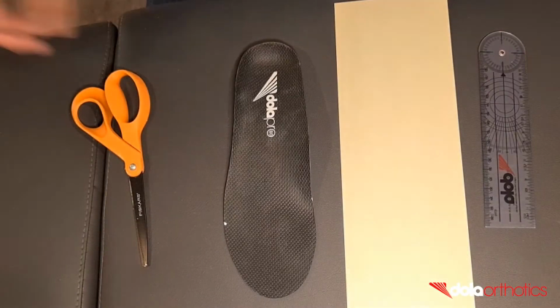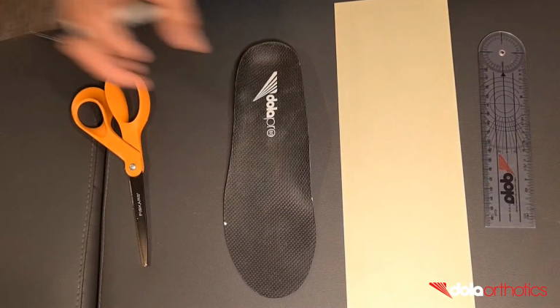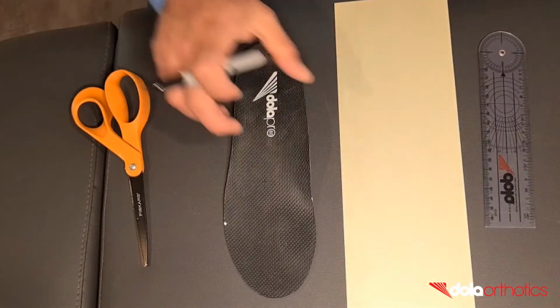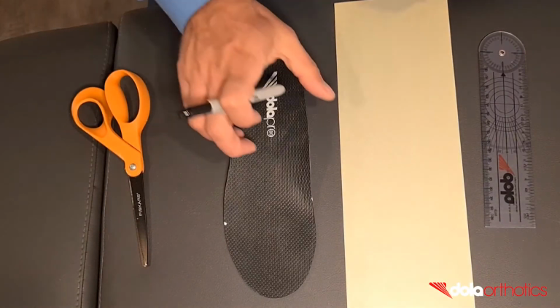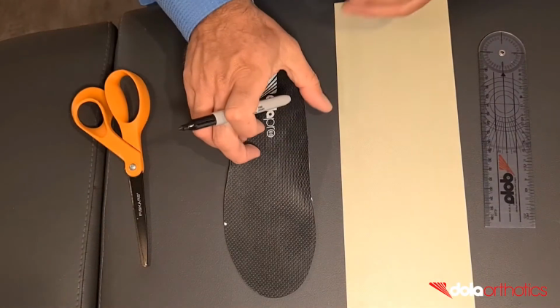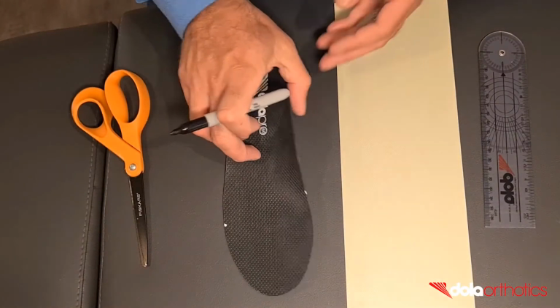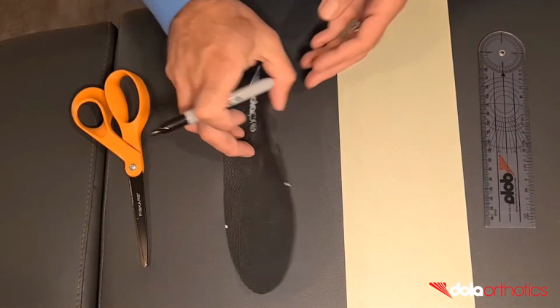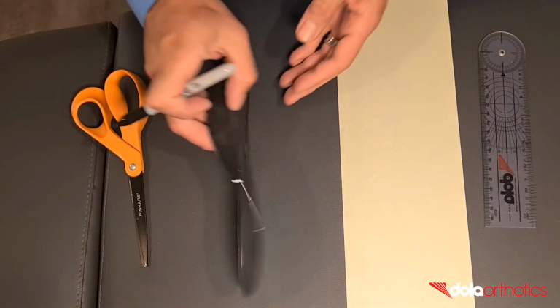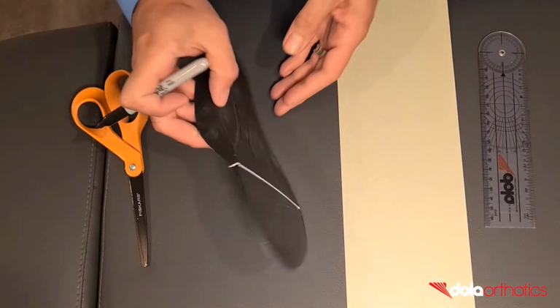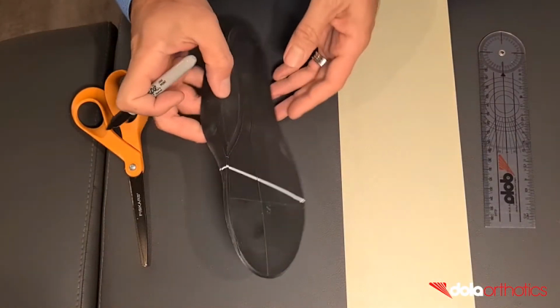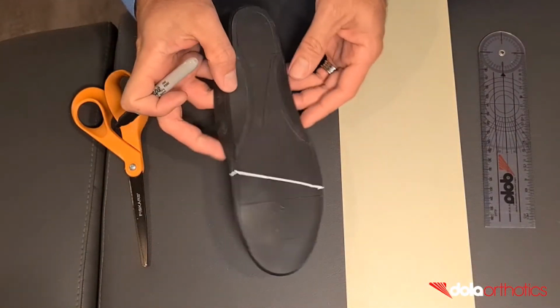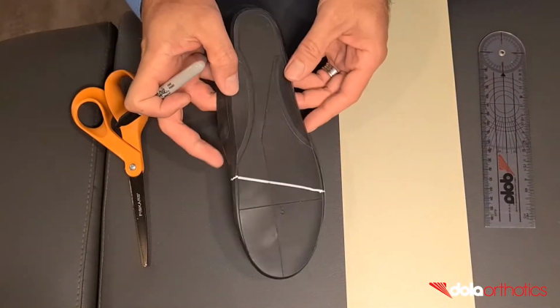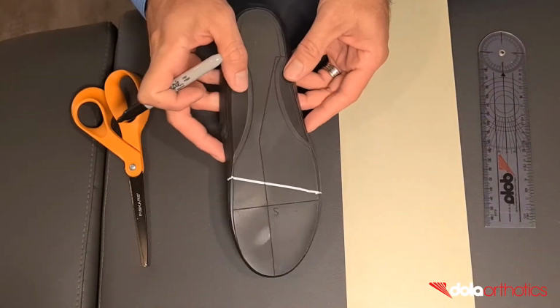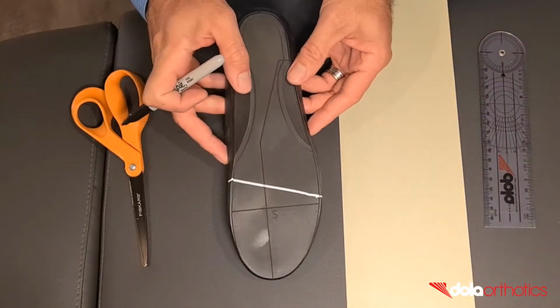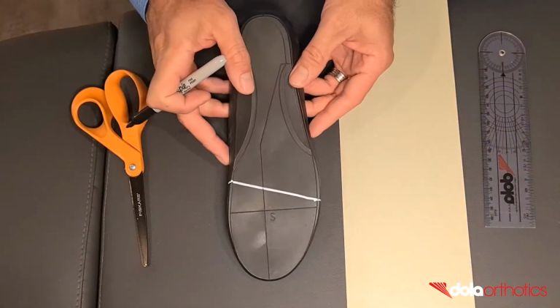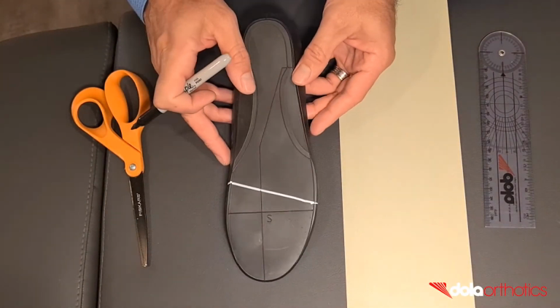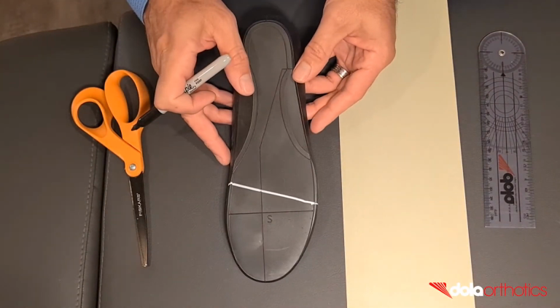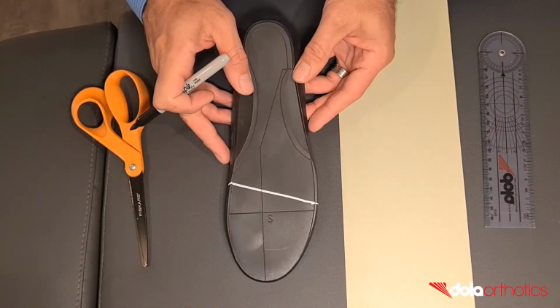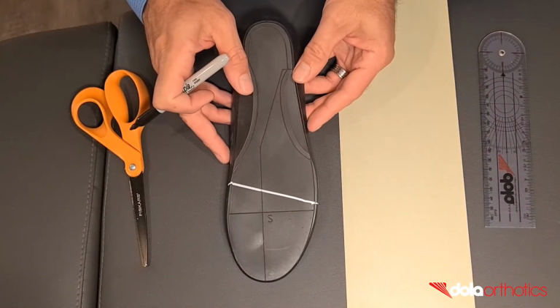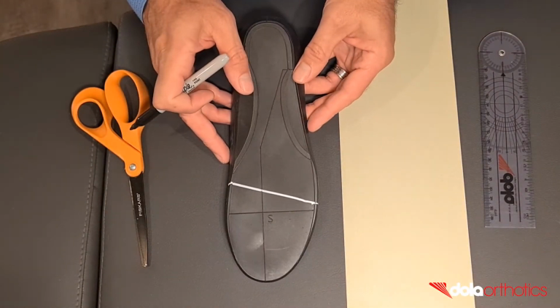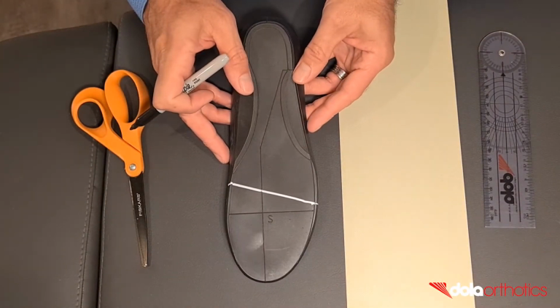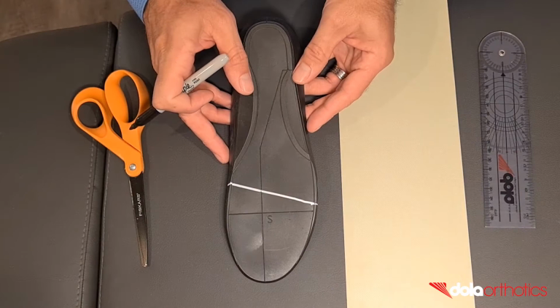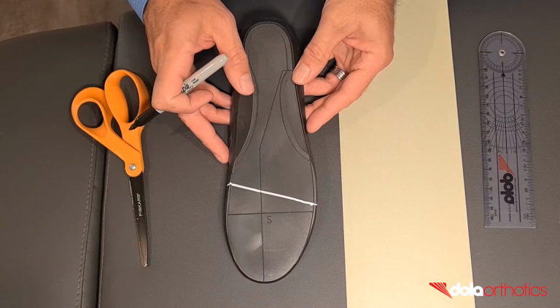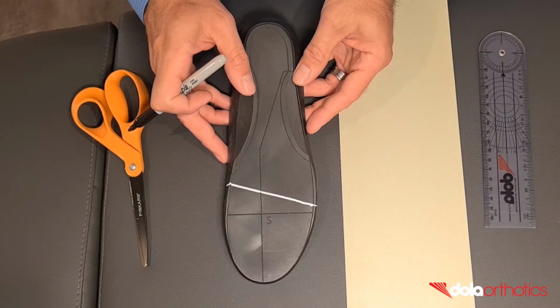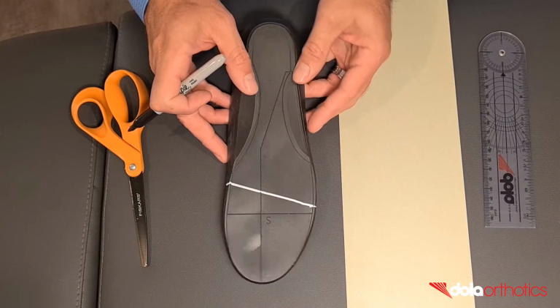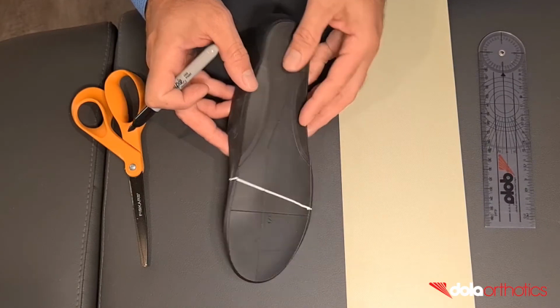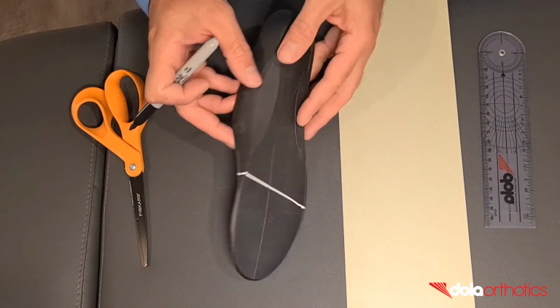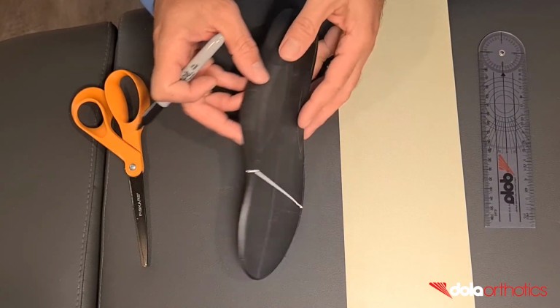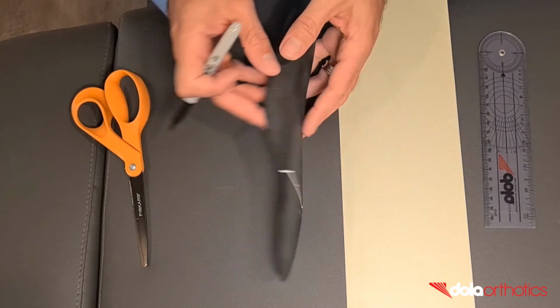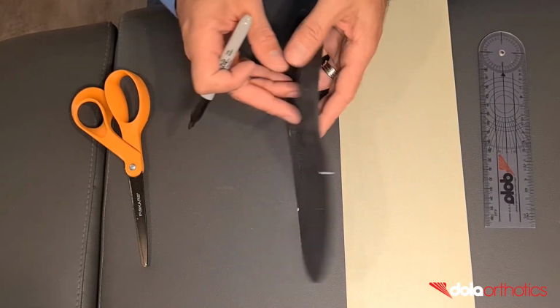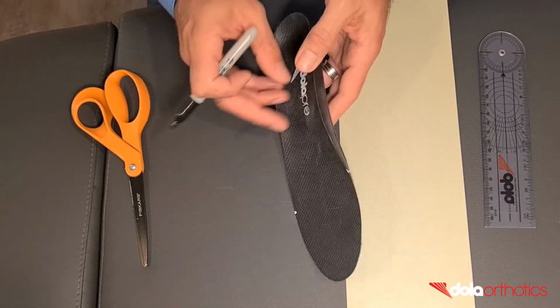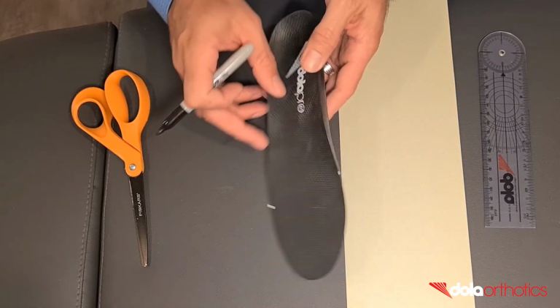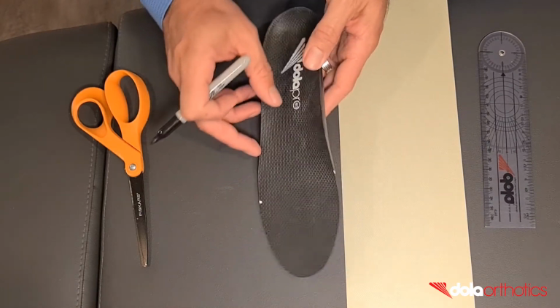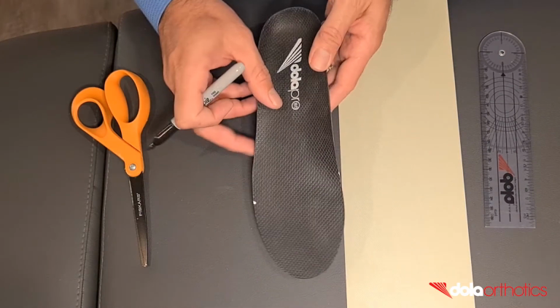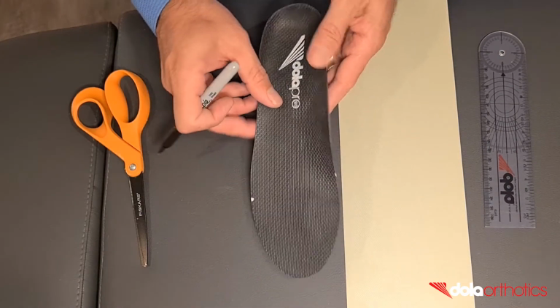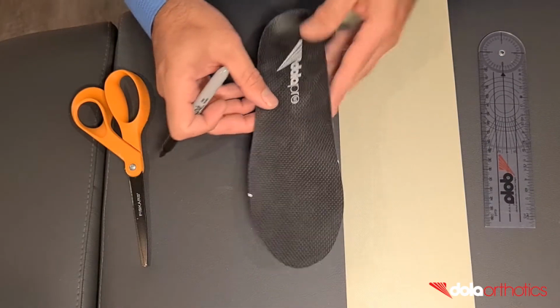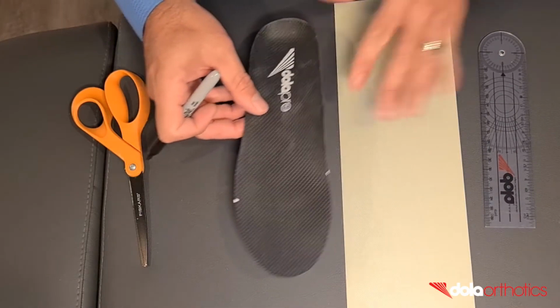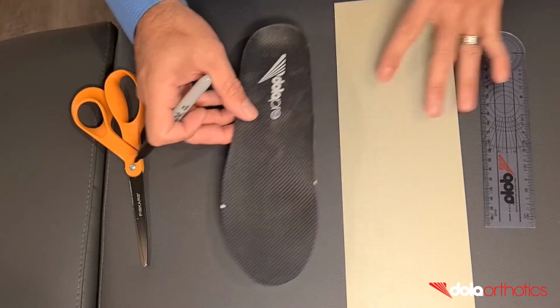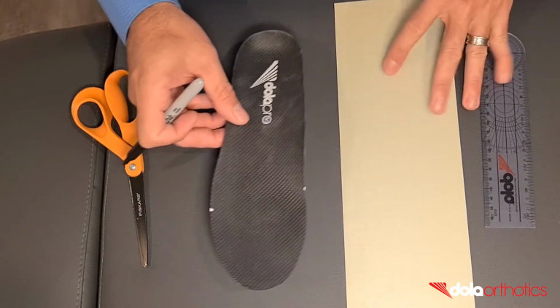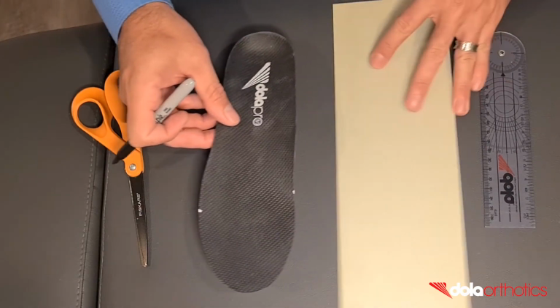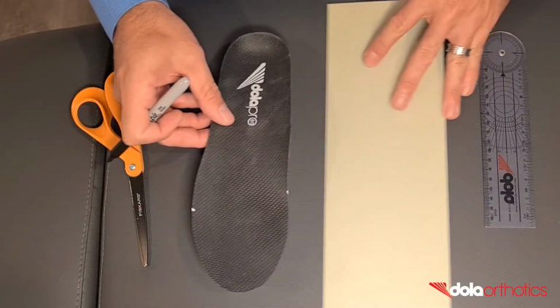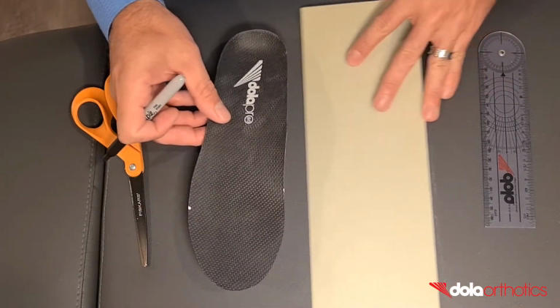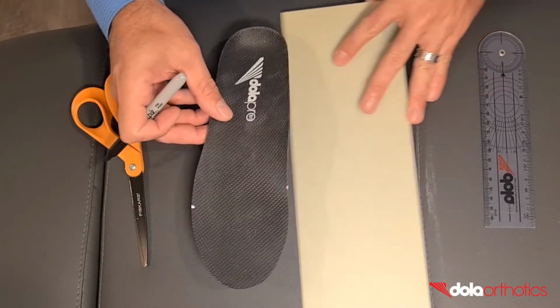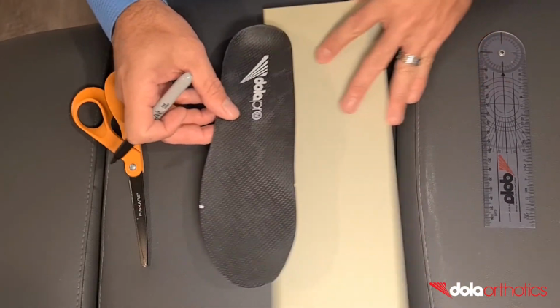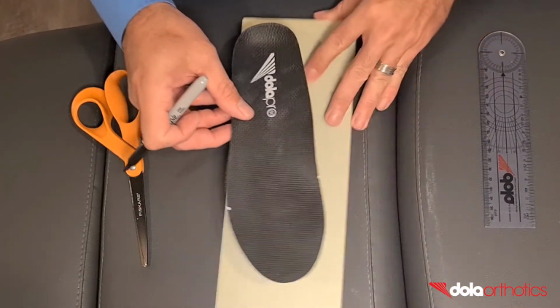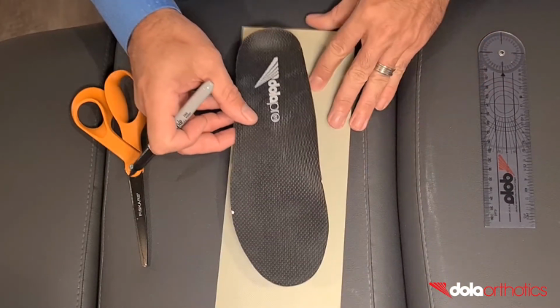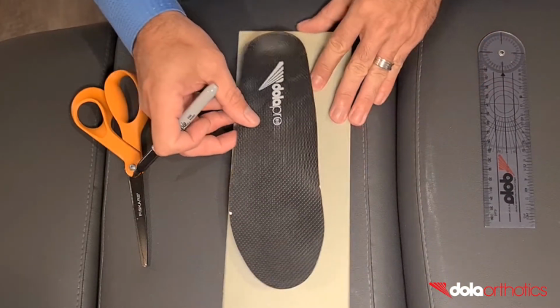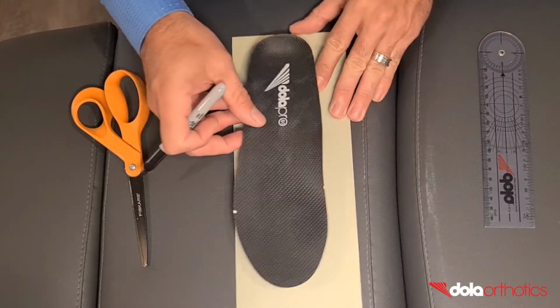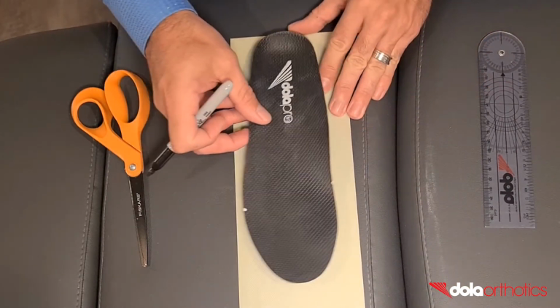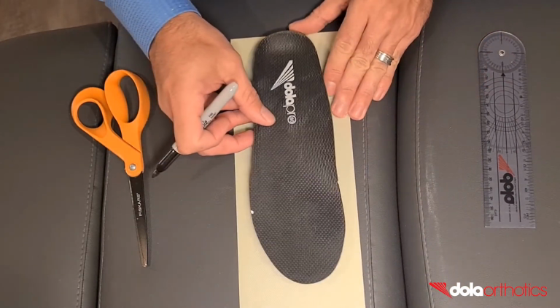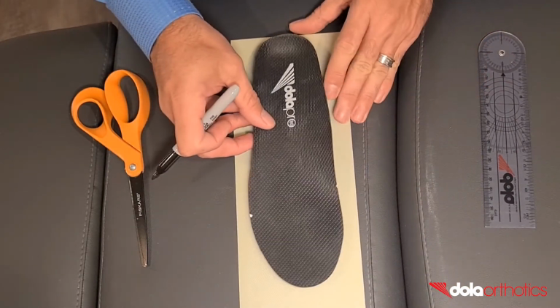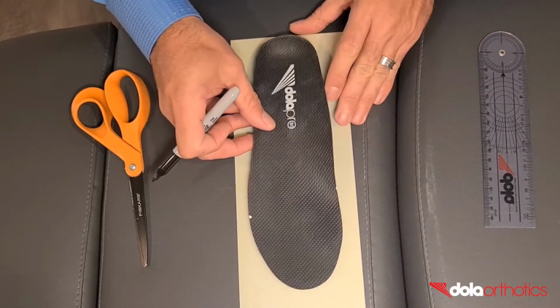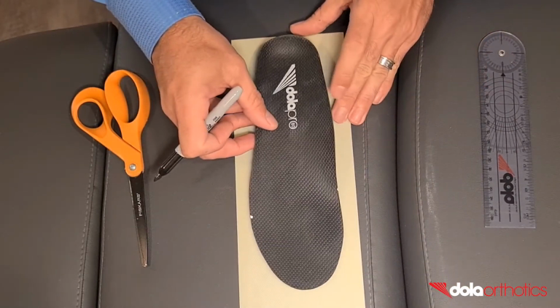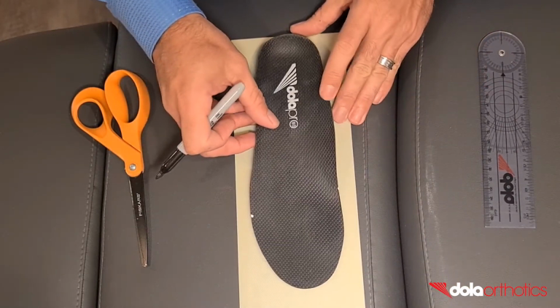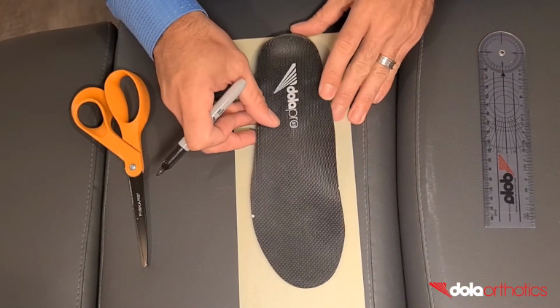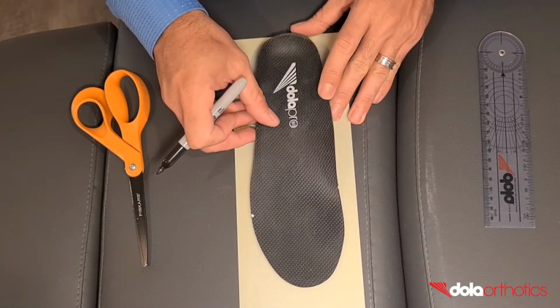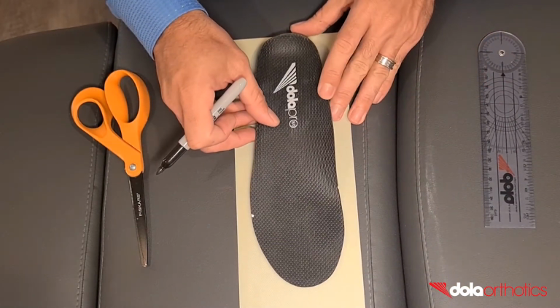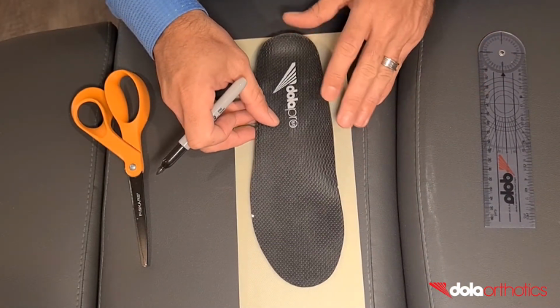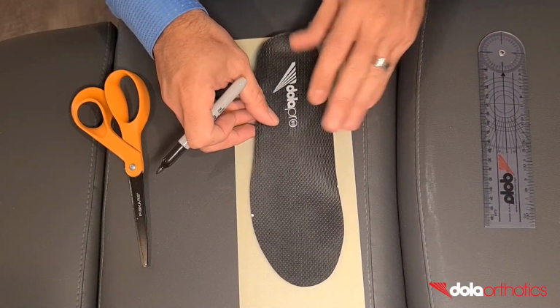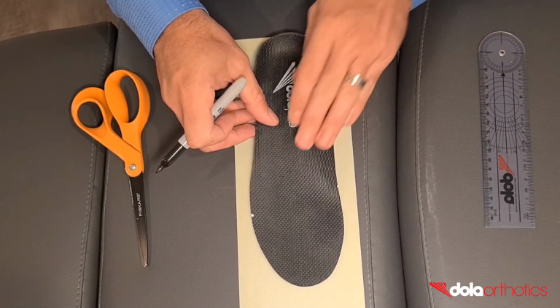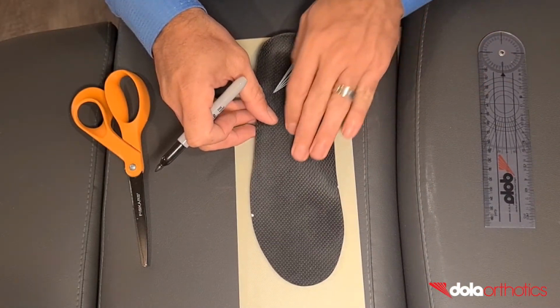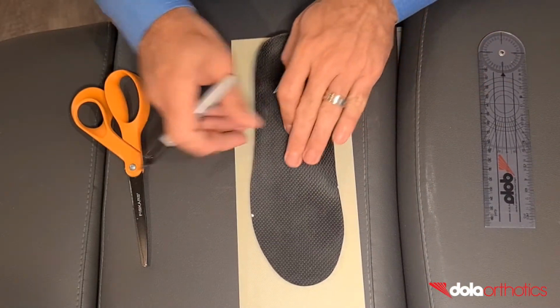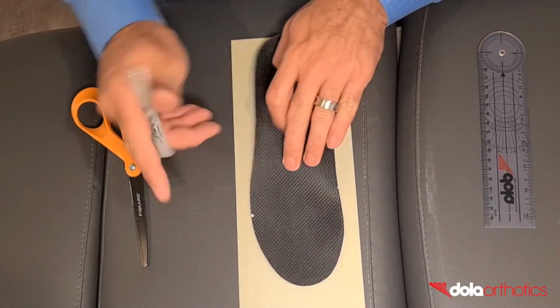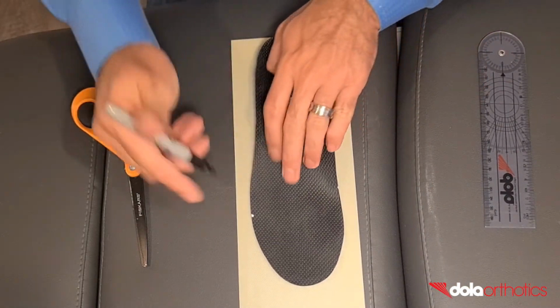For this addition you will need a marker pen, ruler, Dollar Tech plate sheet, glue, scissors, and a grinder.